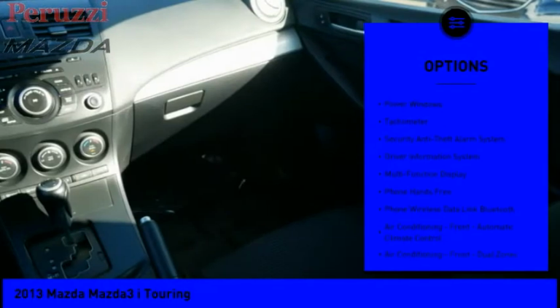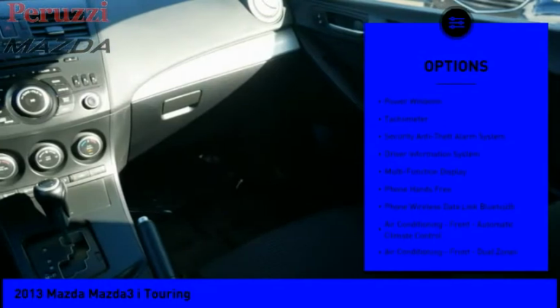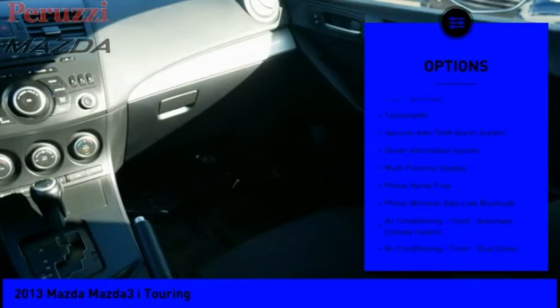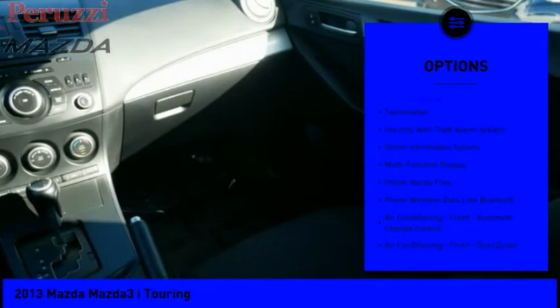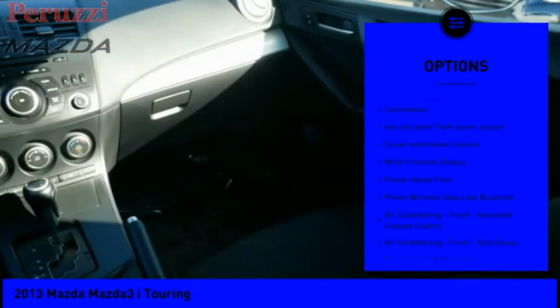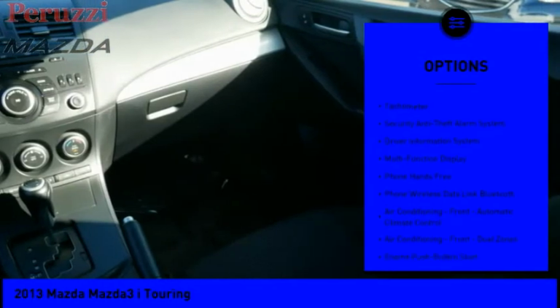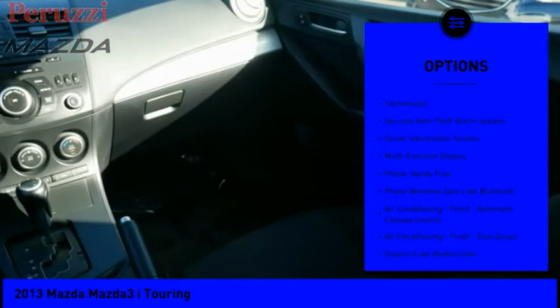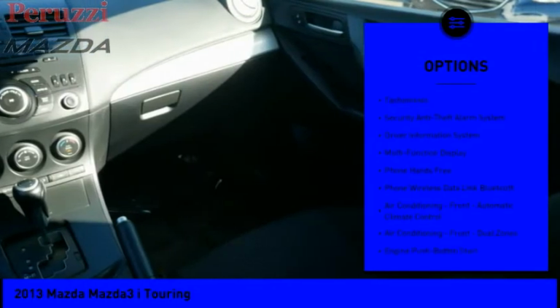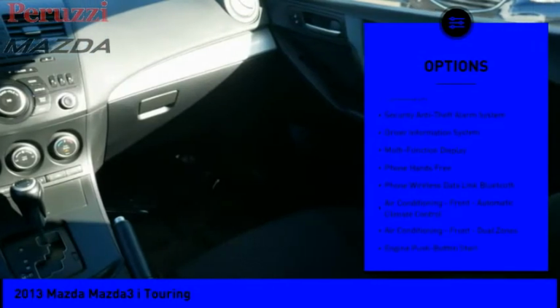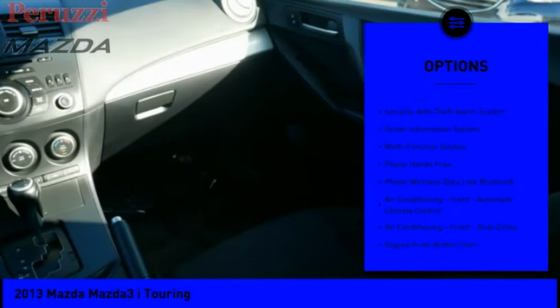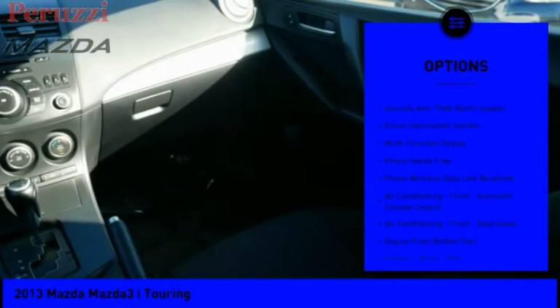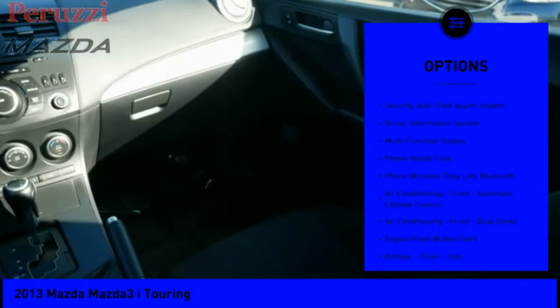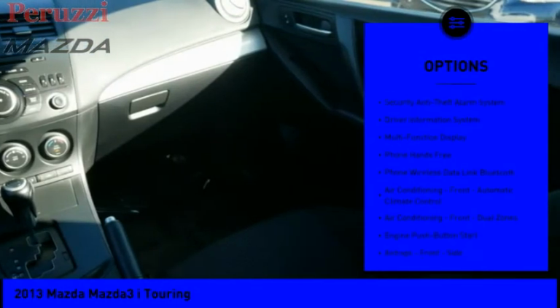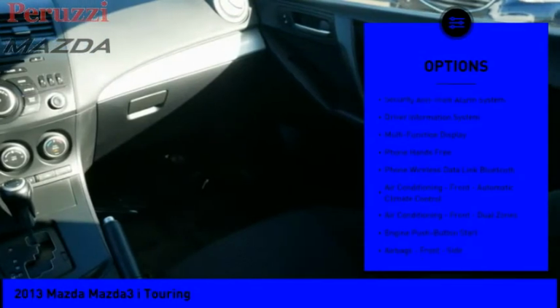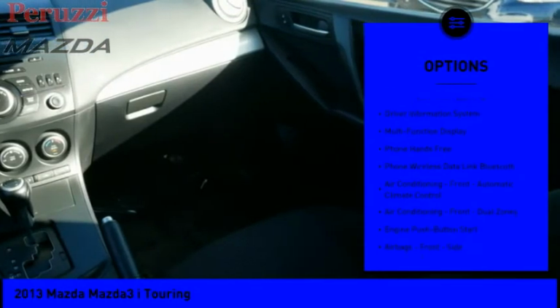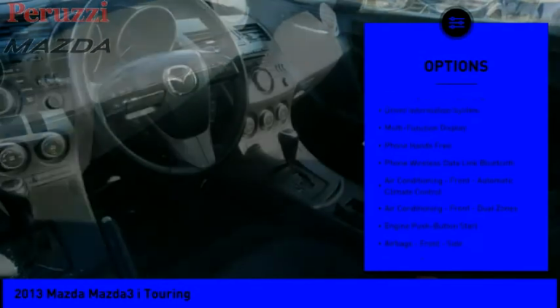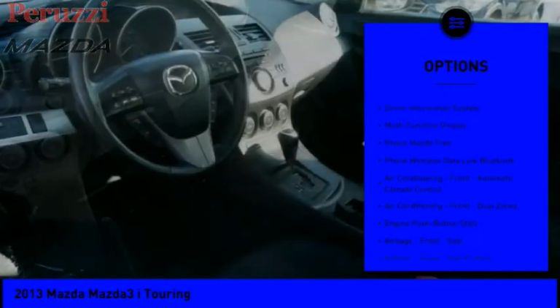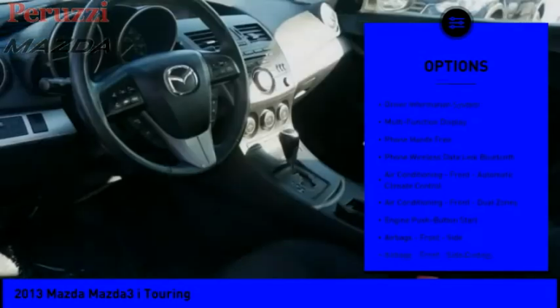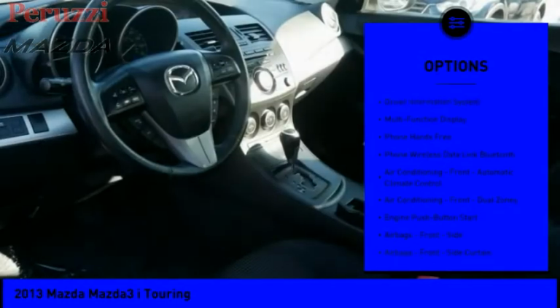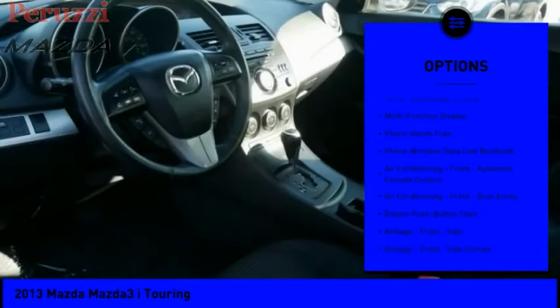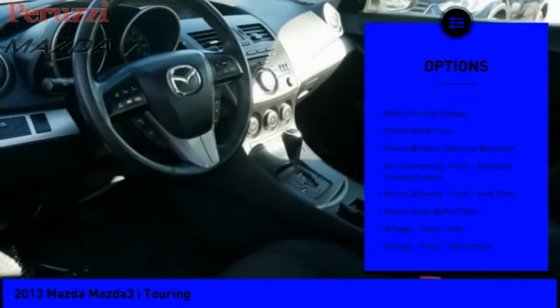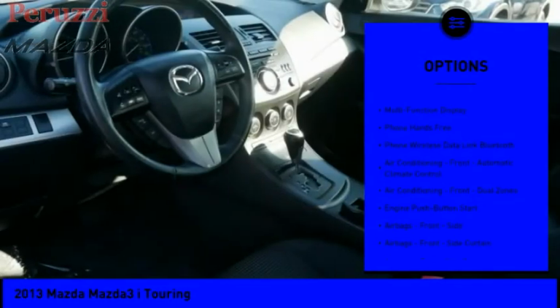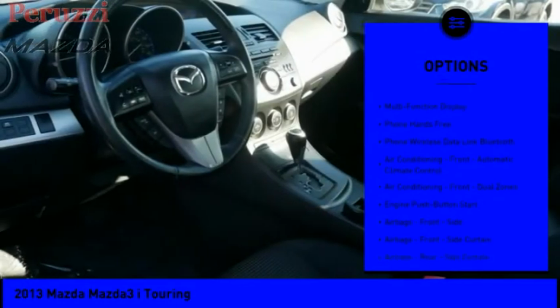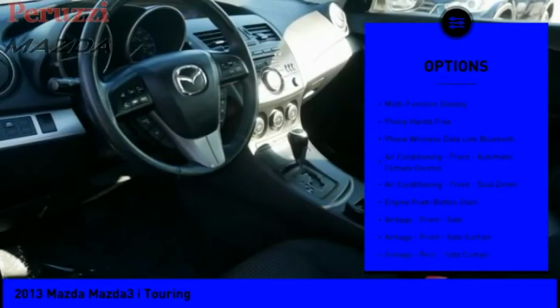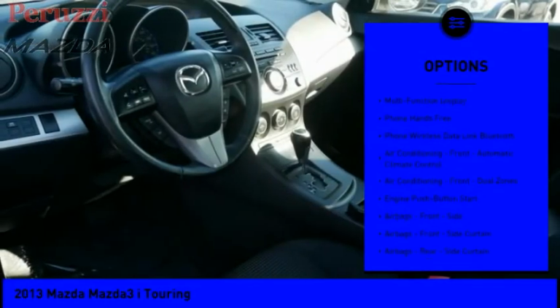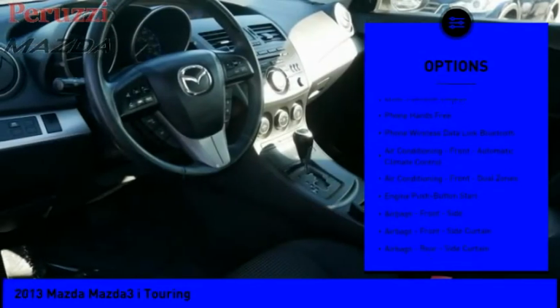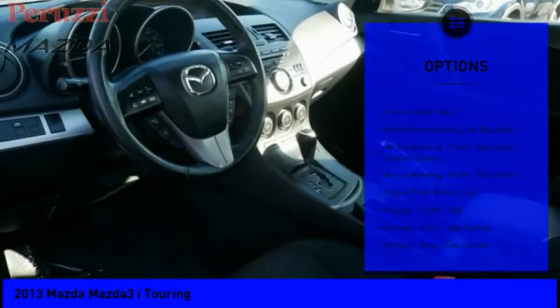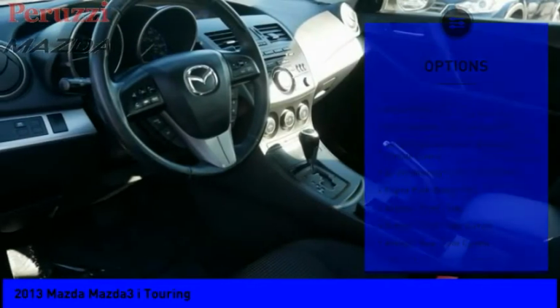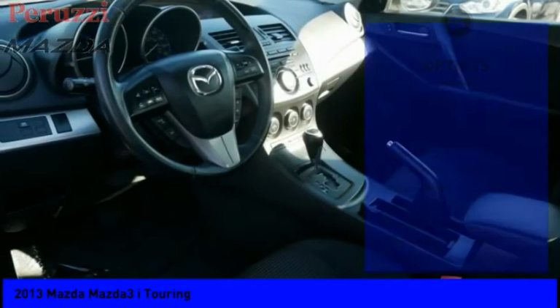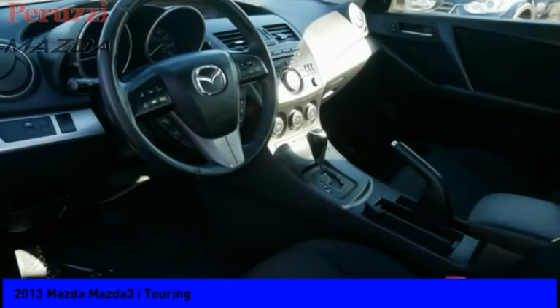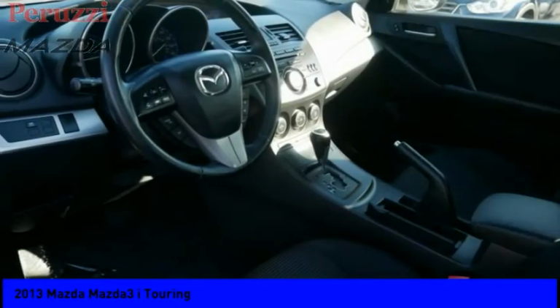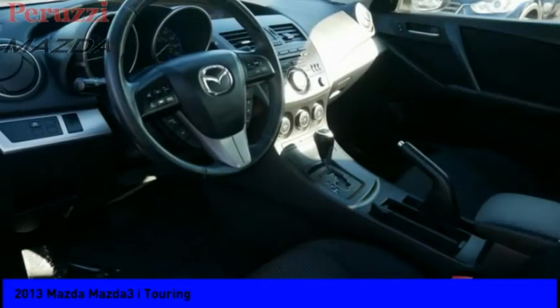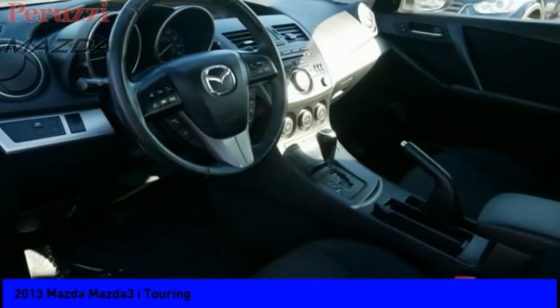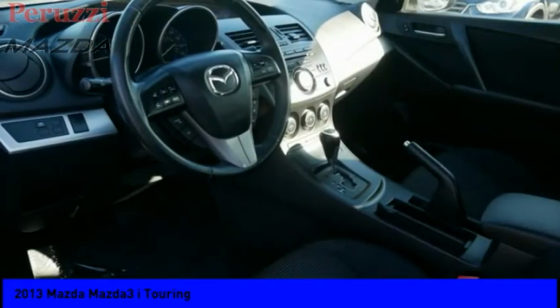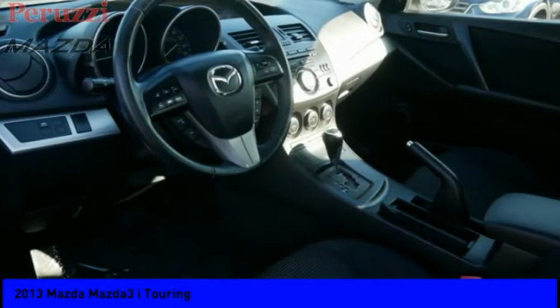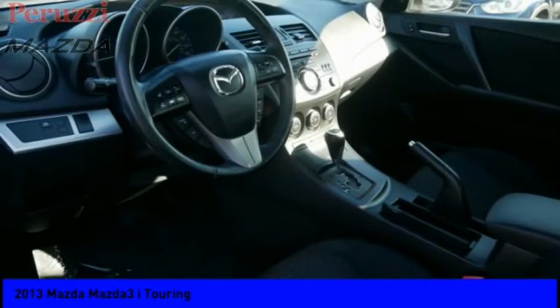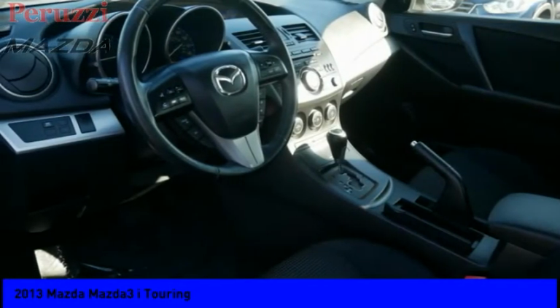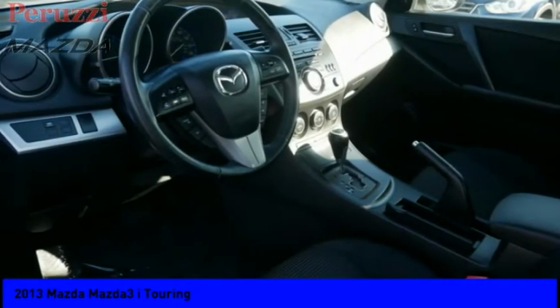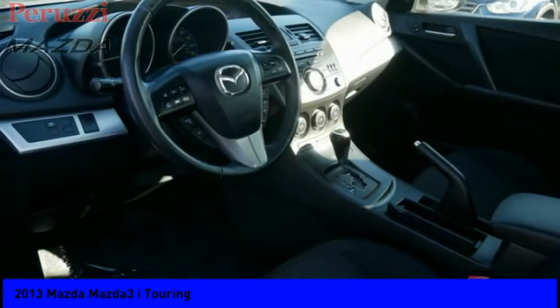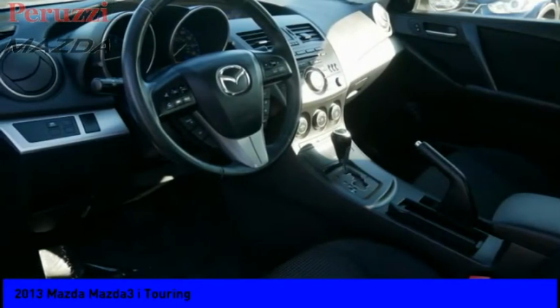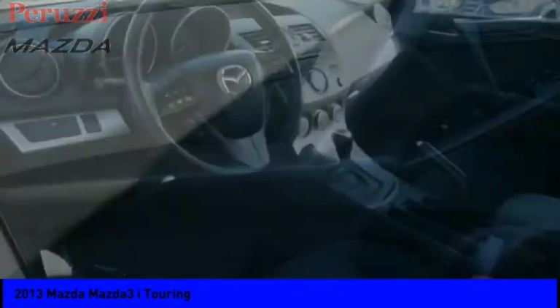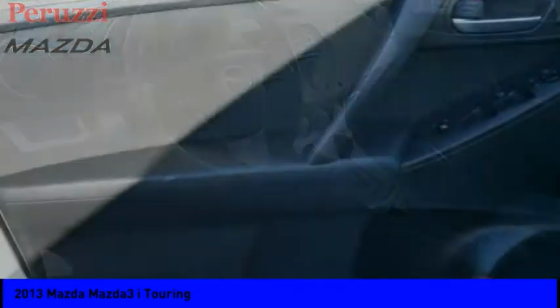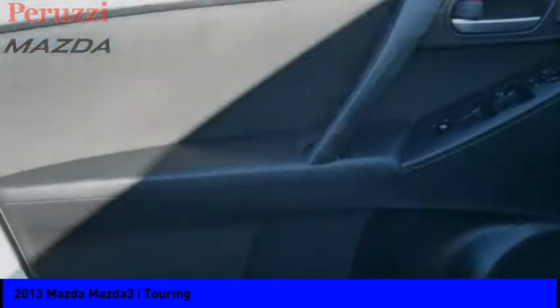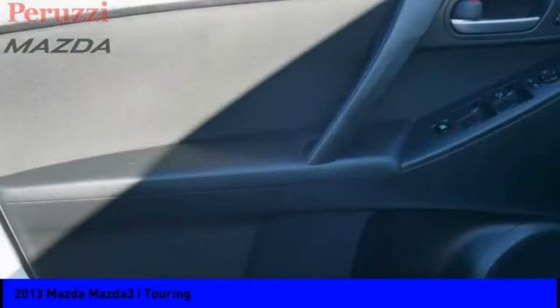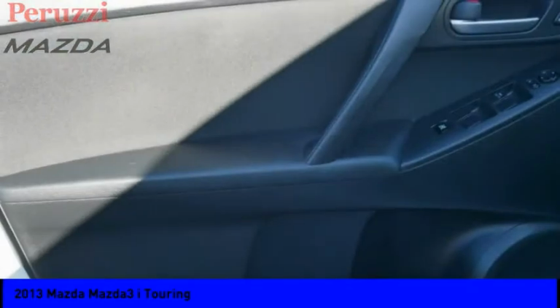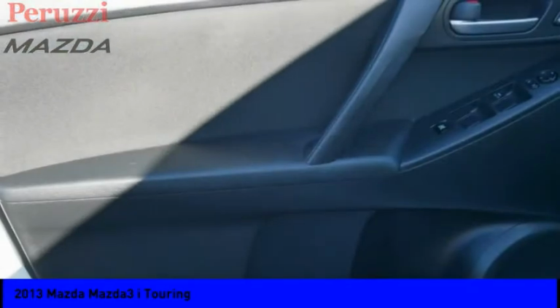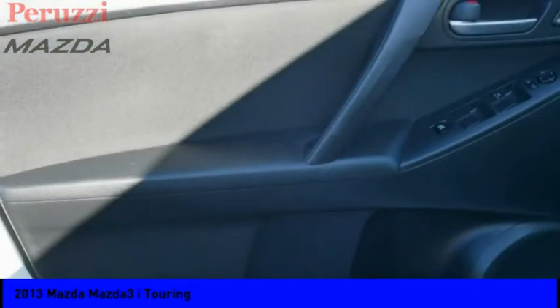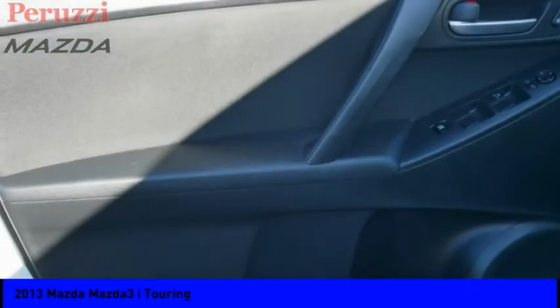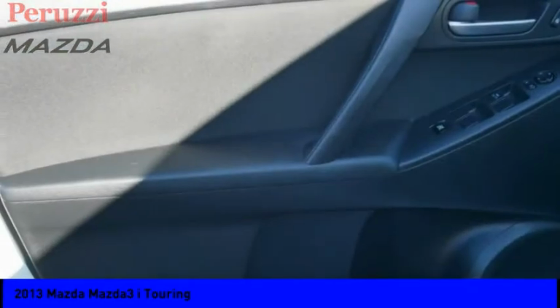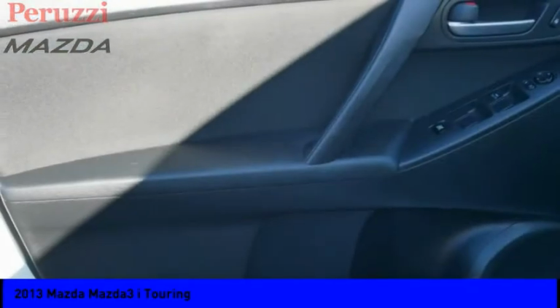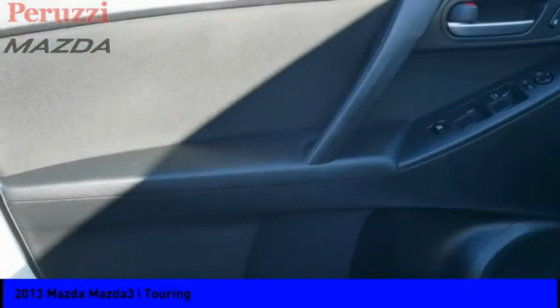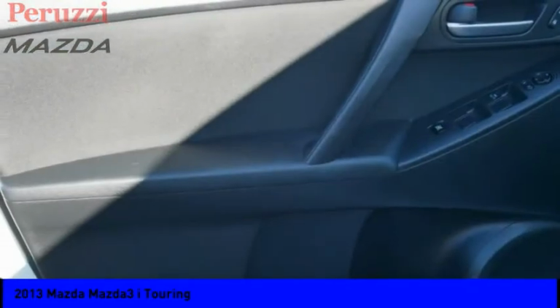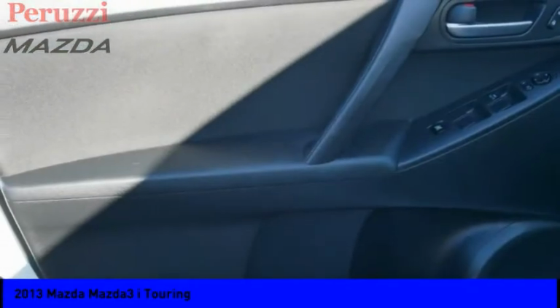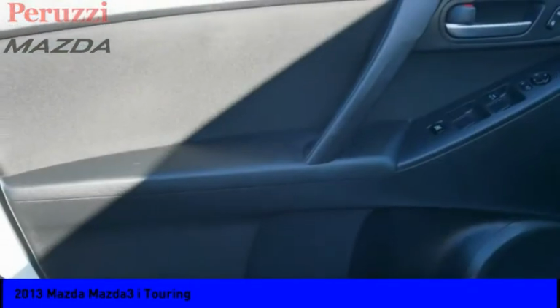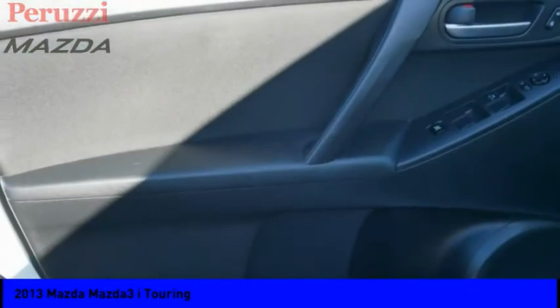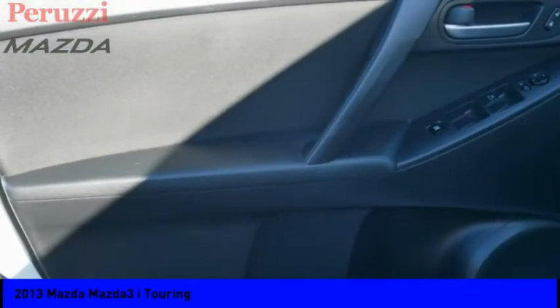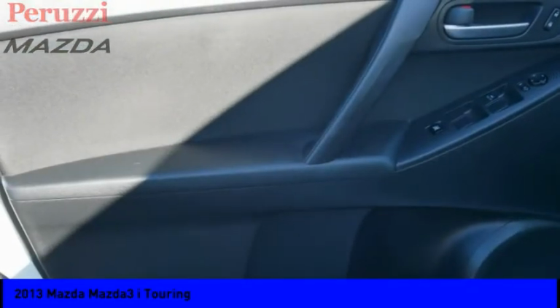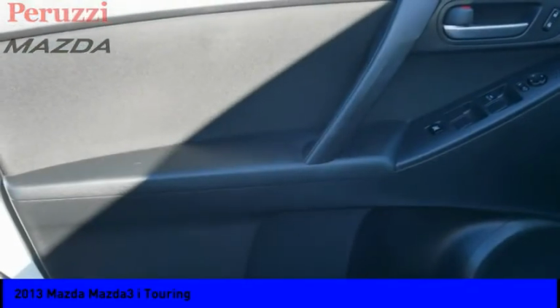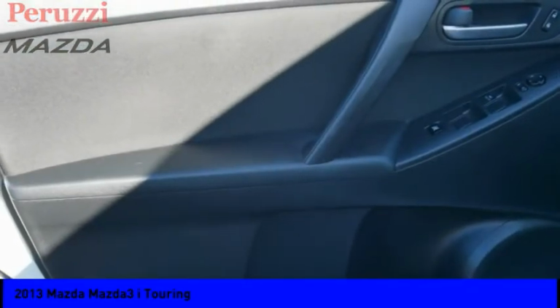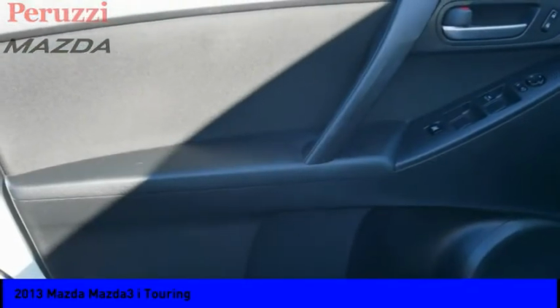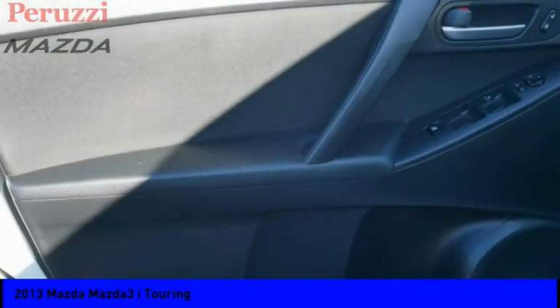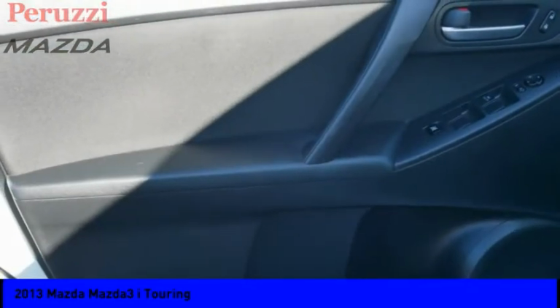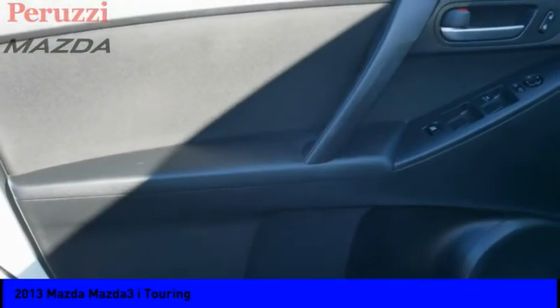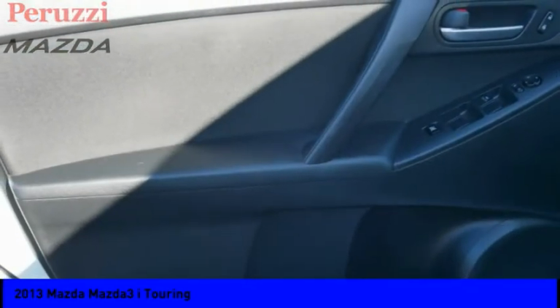Cruise control, multi-function display, child safety locks, power windows, and tachometer. Come take a test drive today.